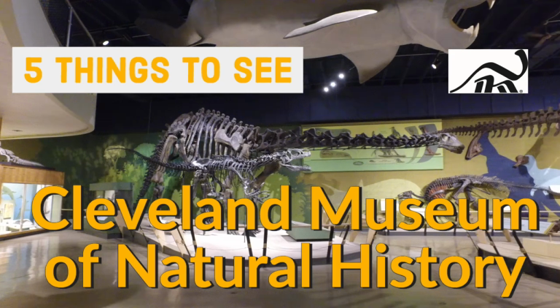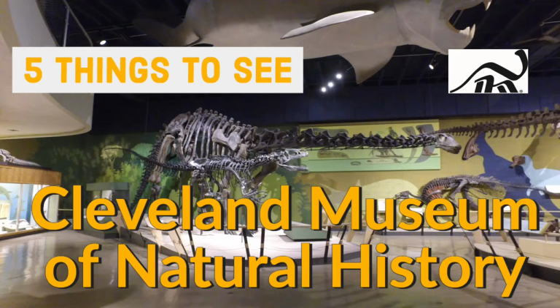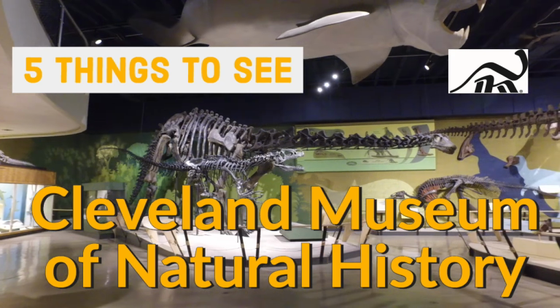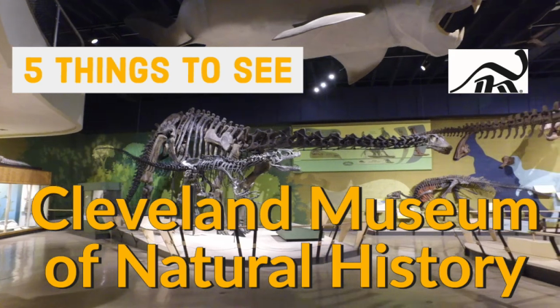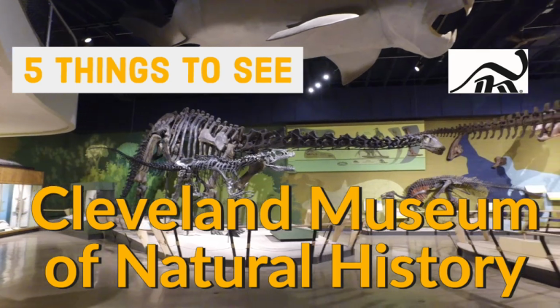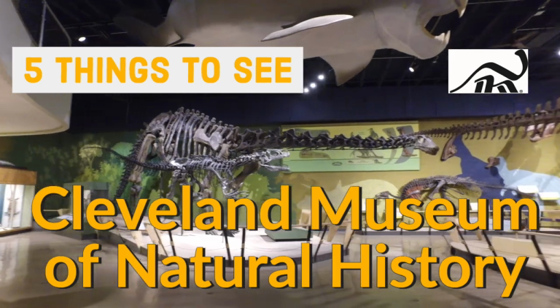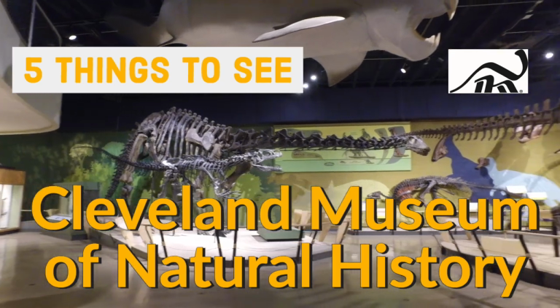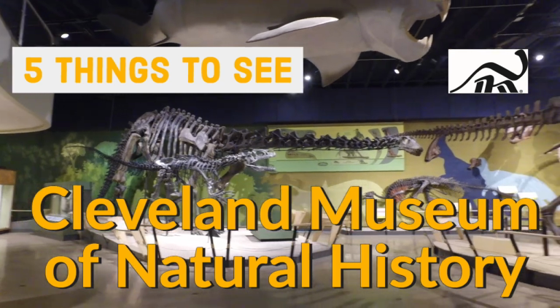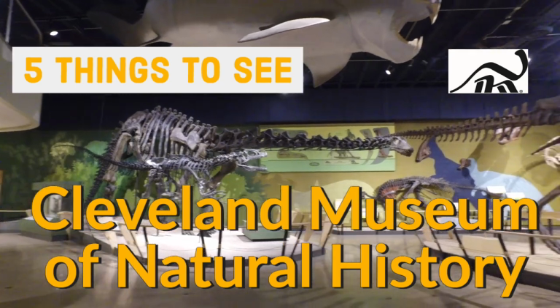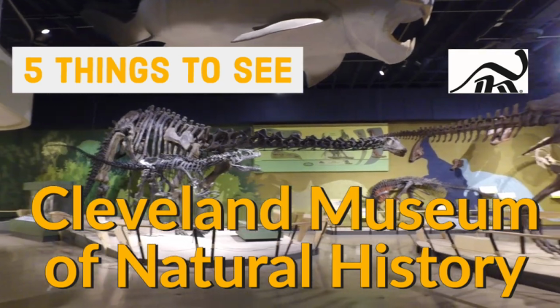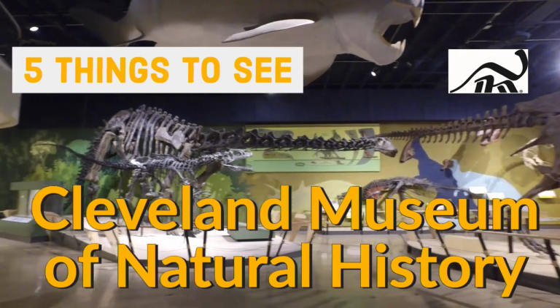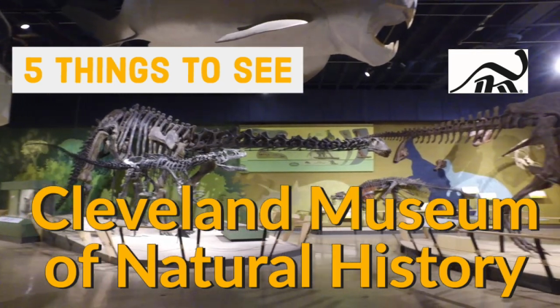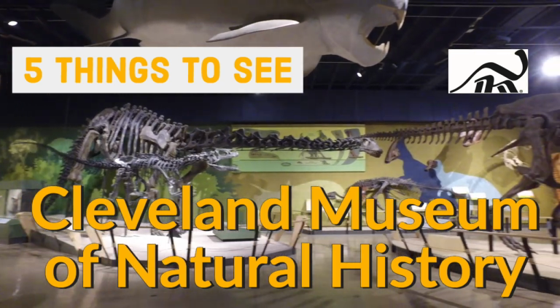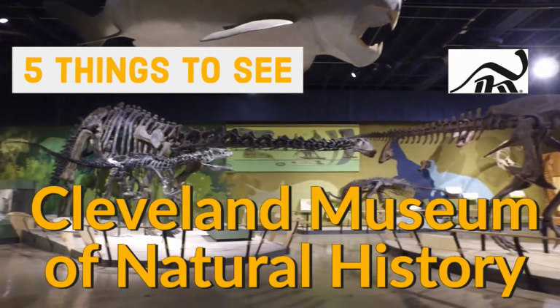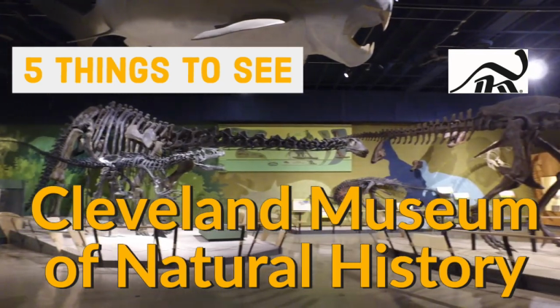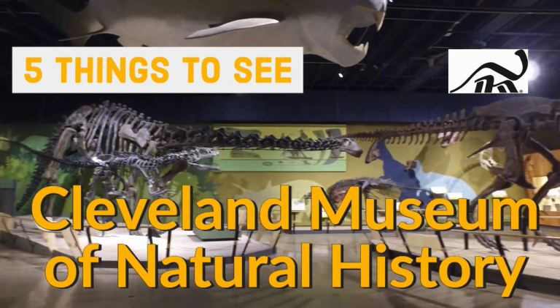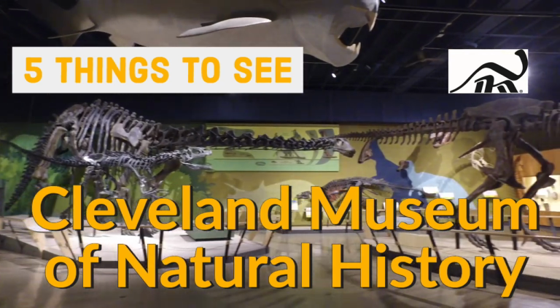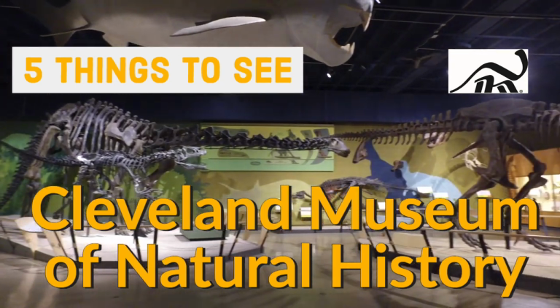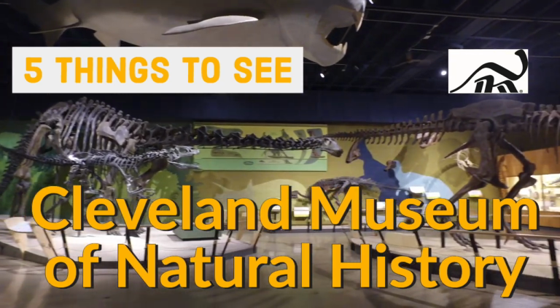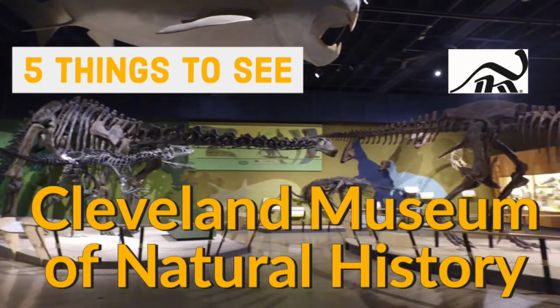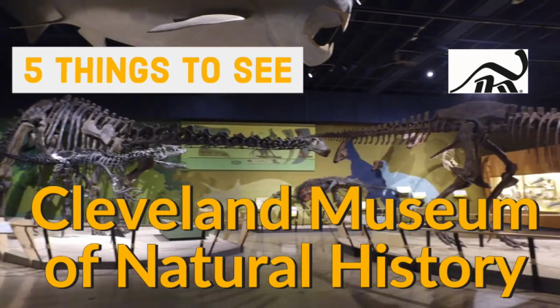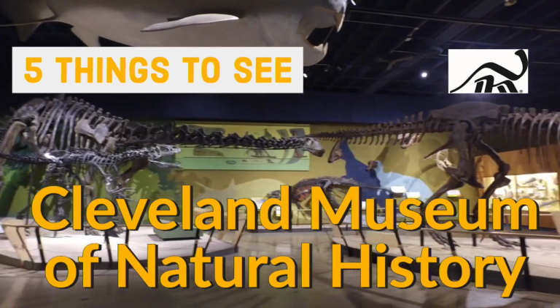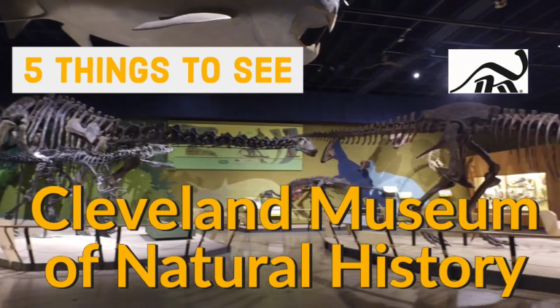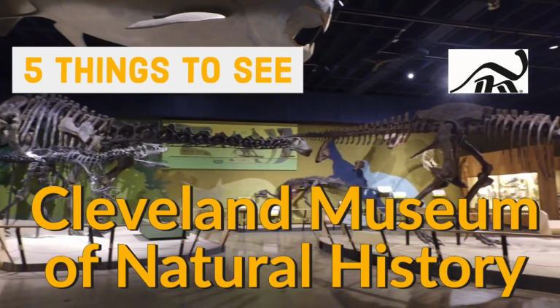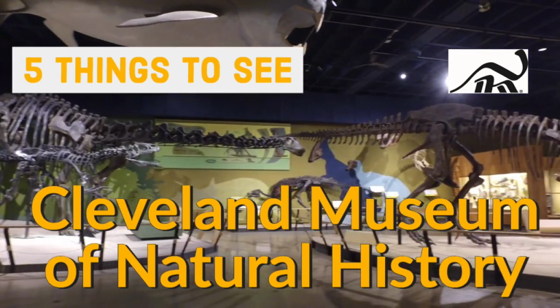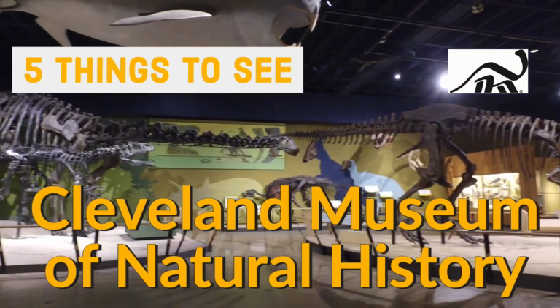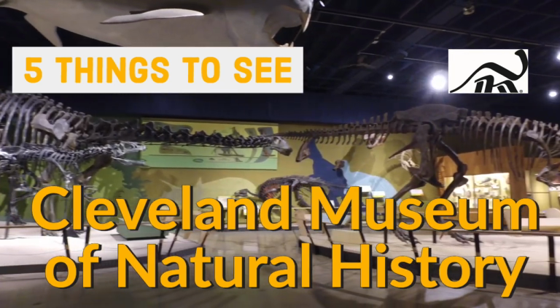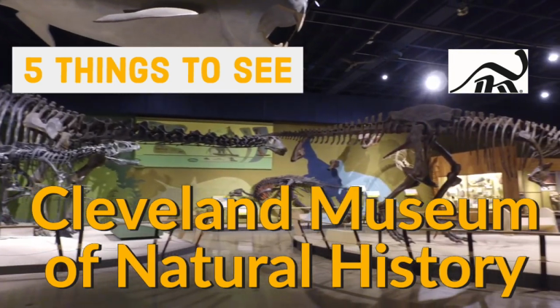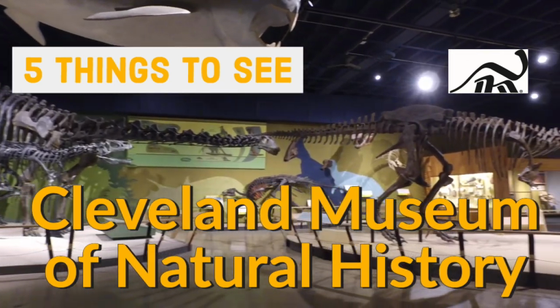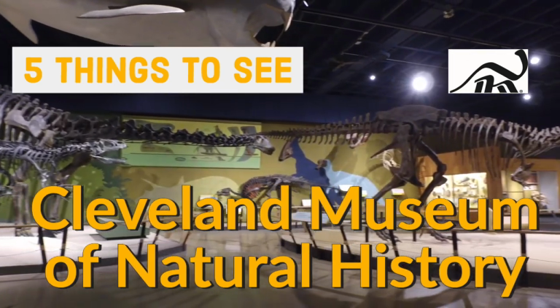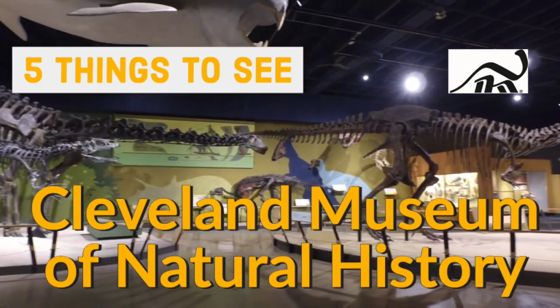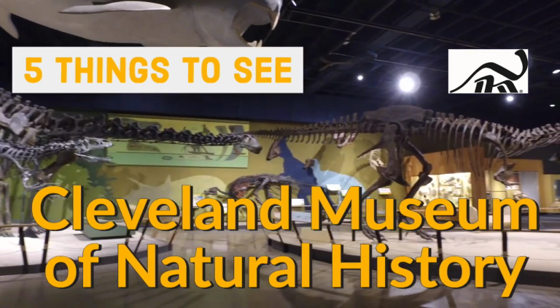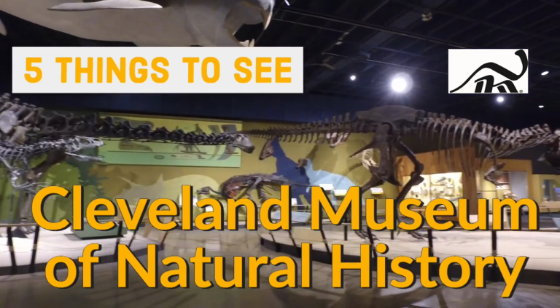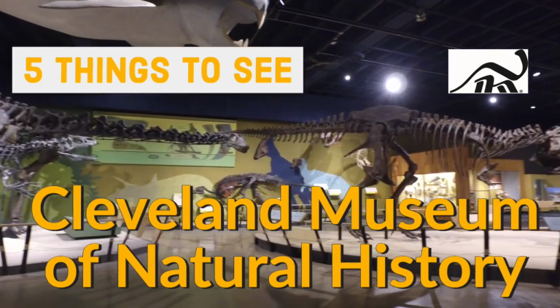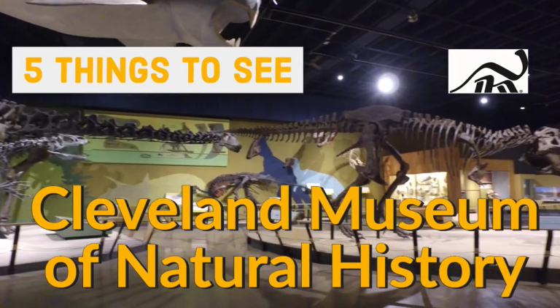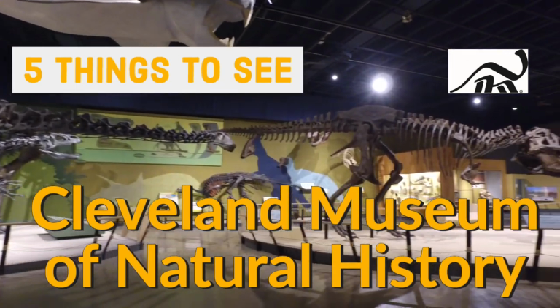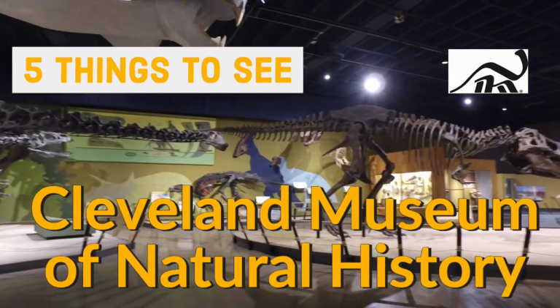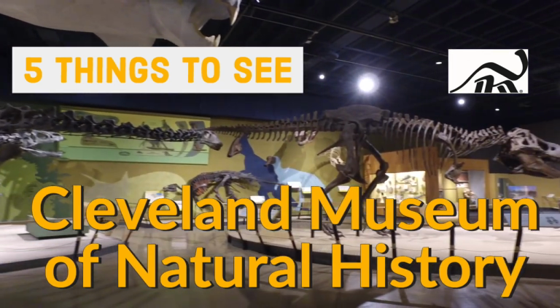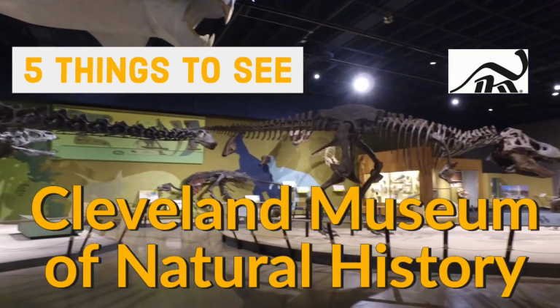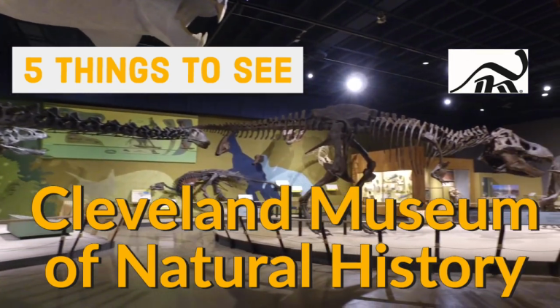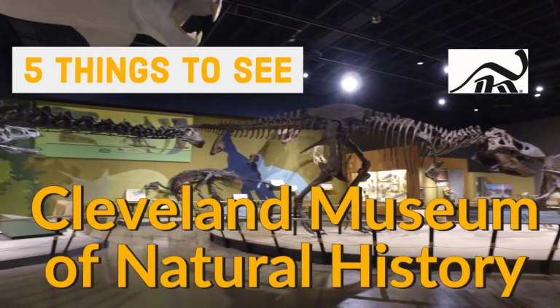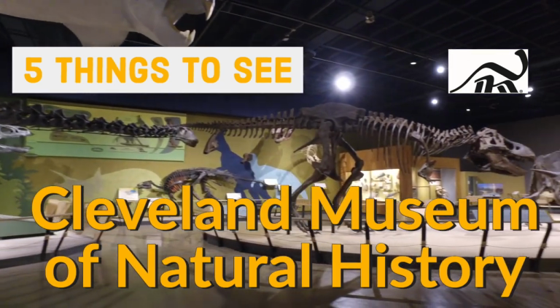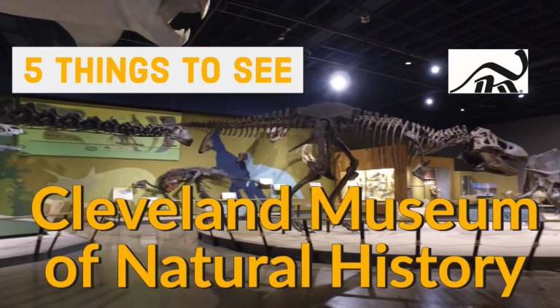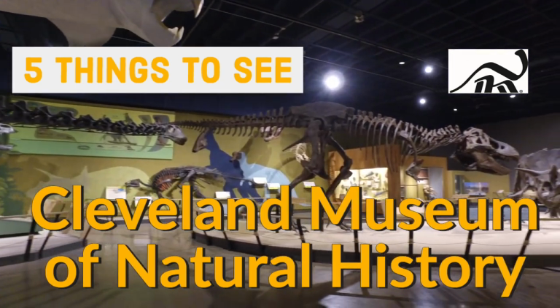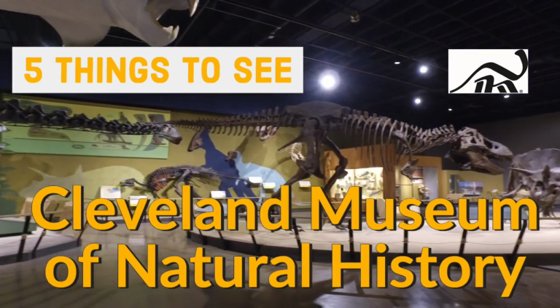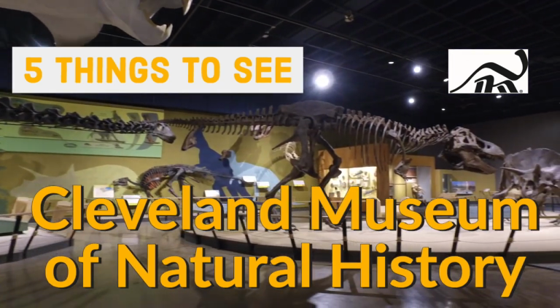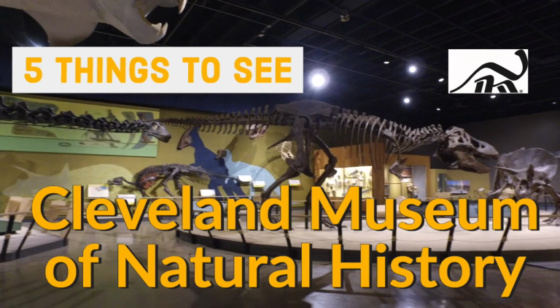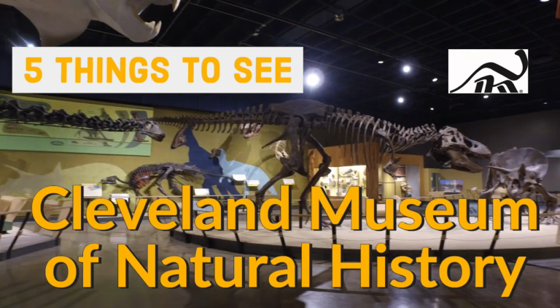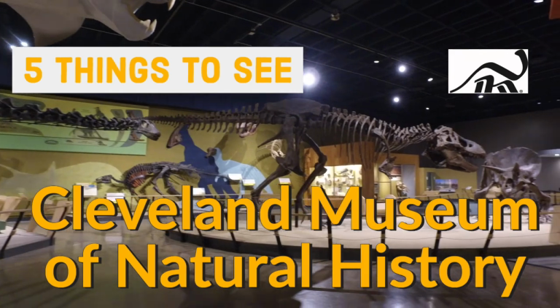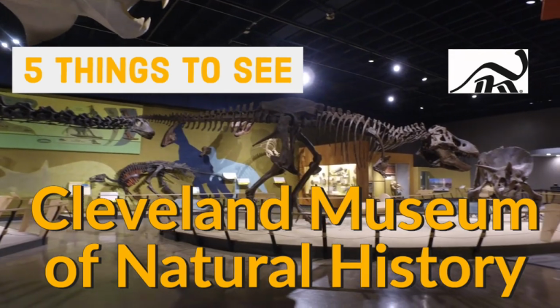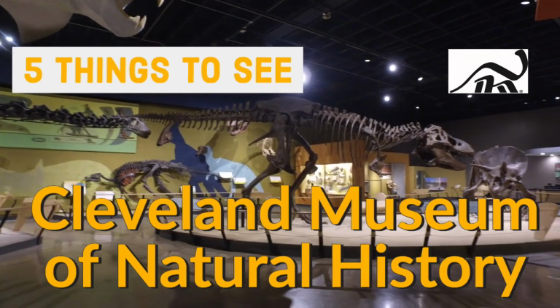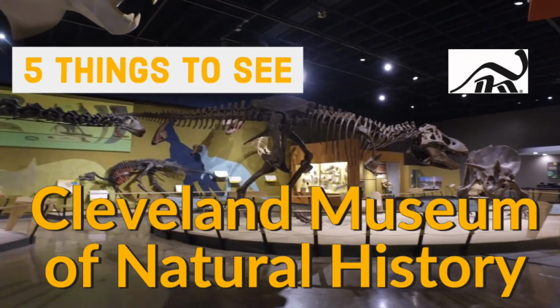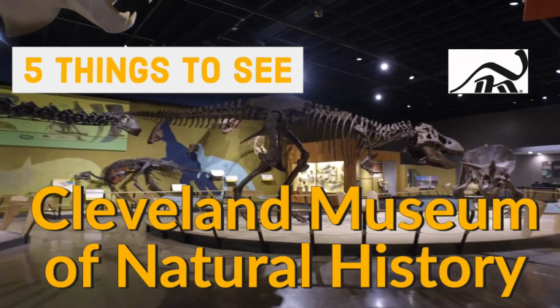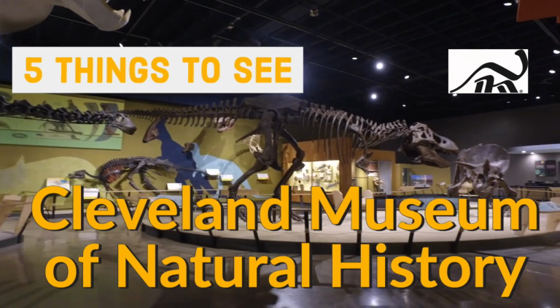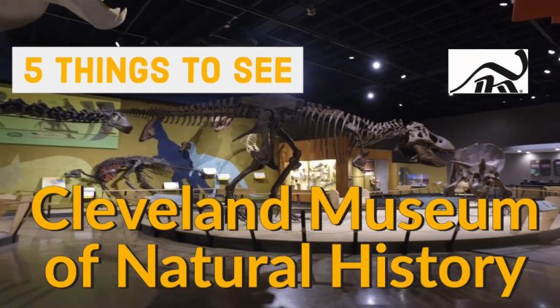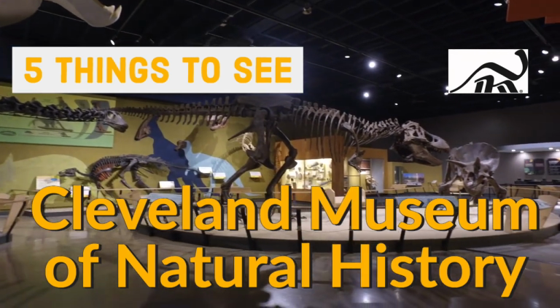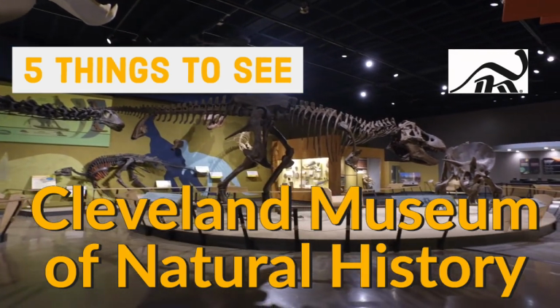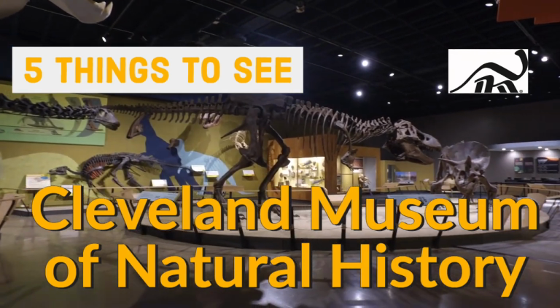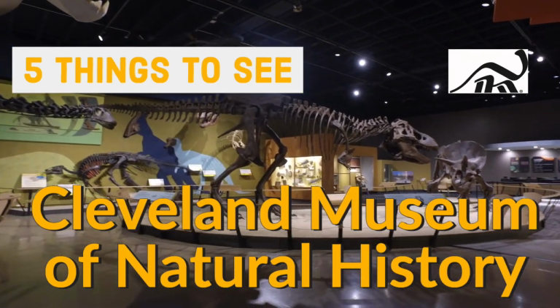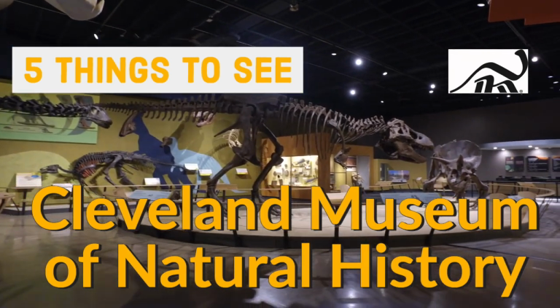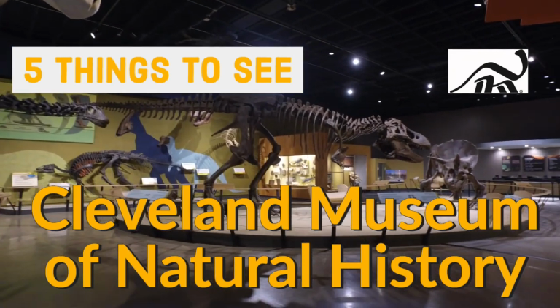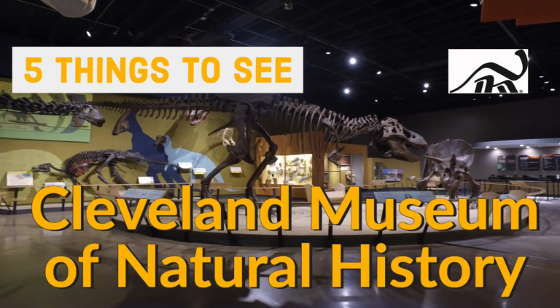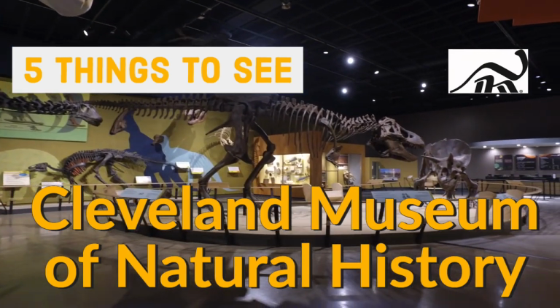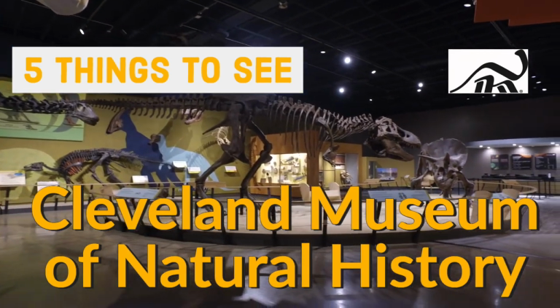Let's check out five things to see at the Cleveland Museum of Natural History and give you just a glimpse of what's in store when you visit.